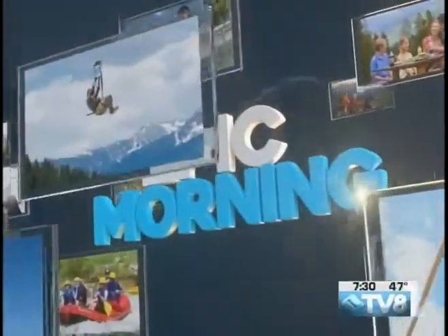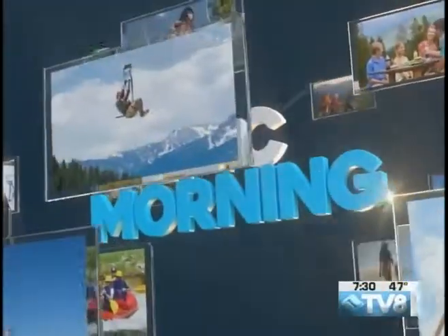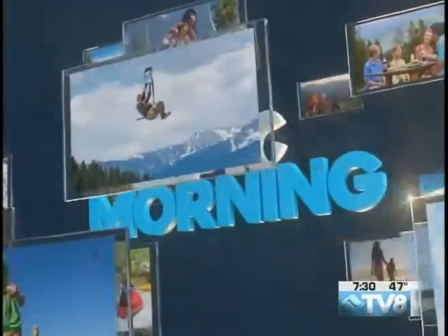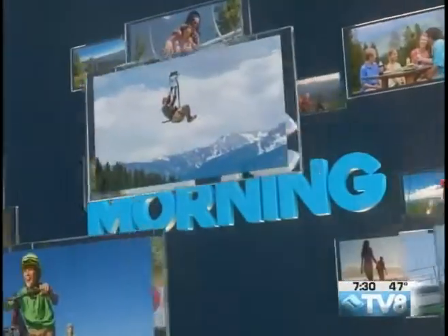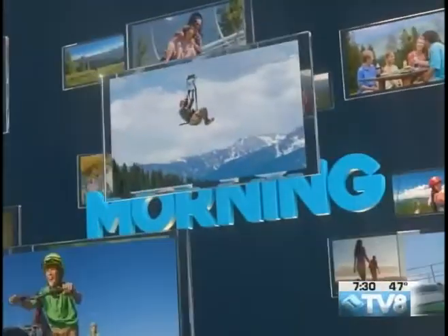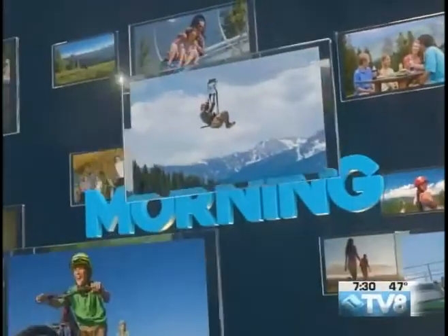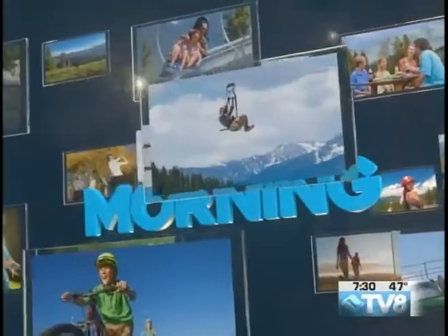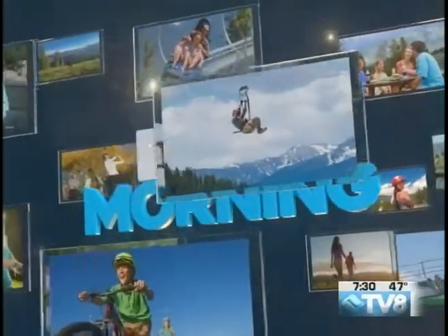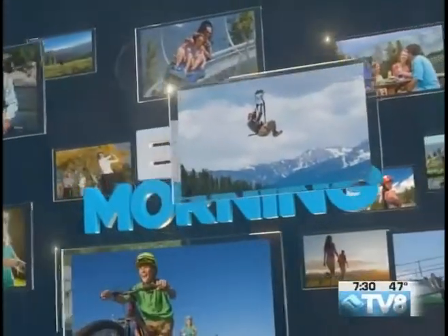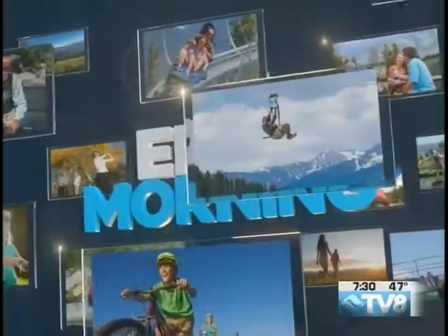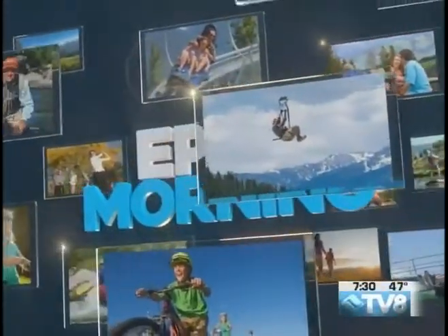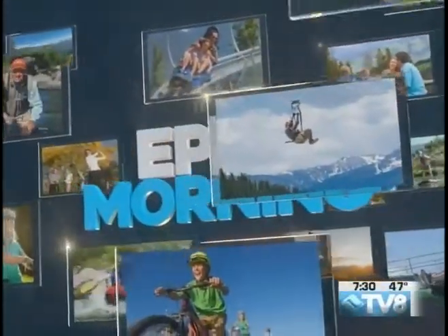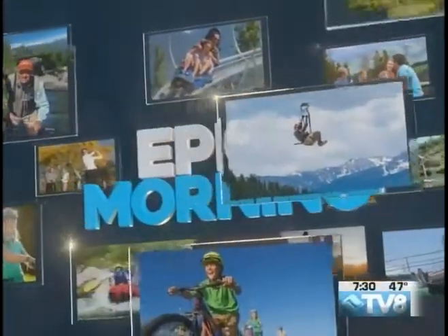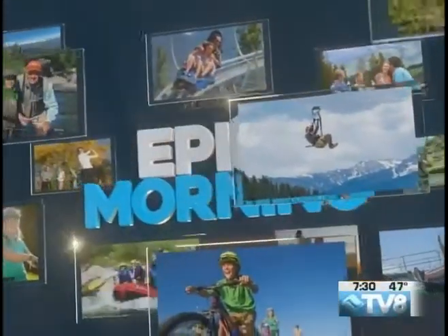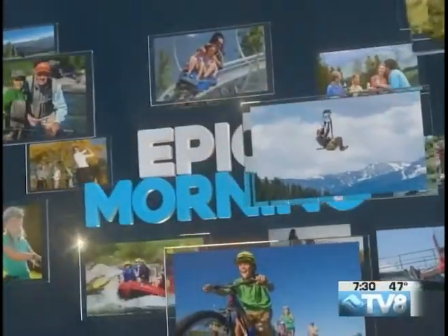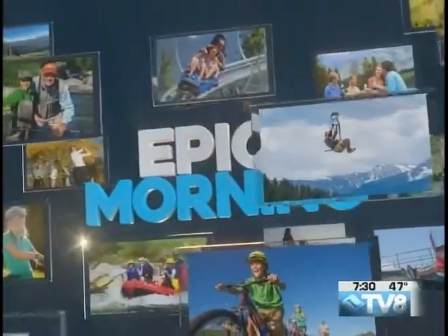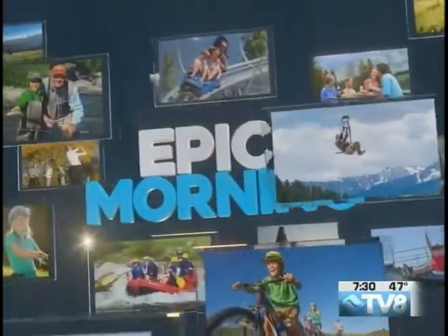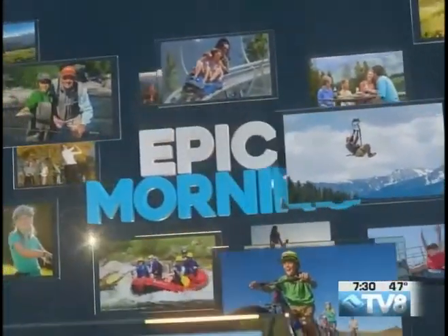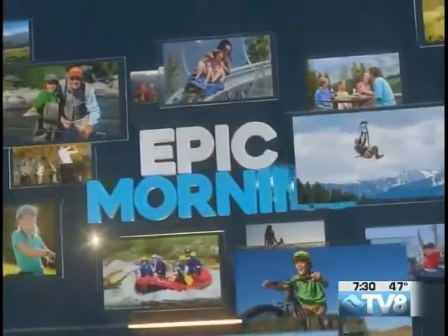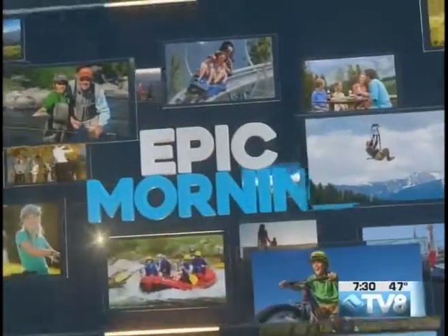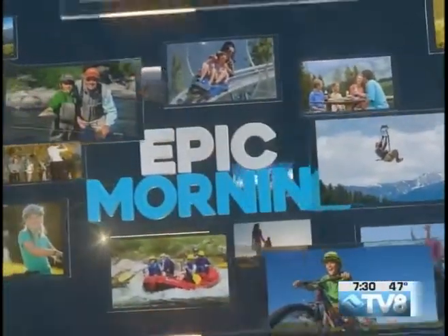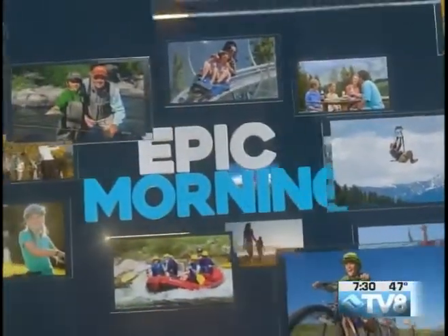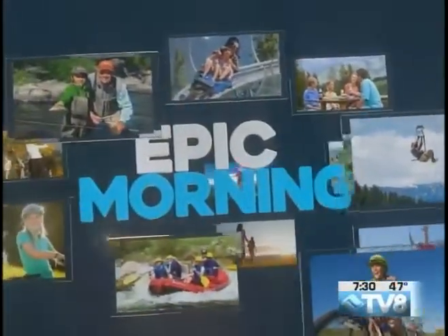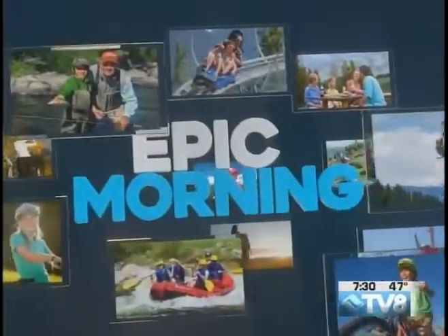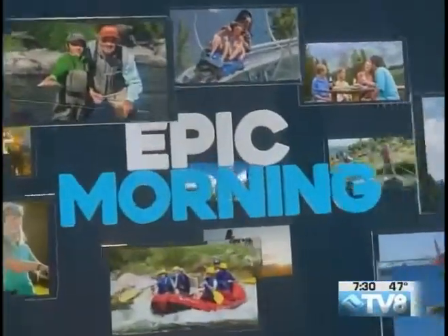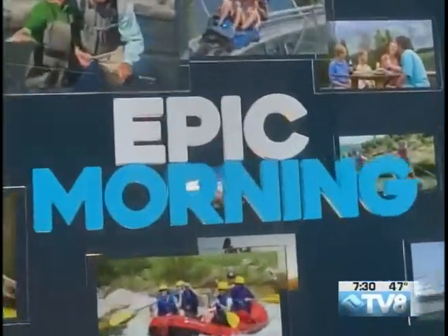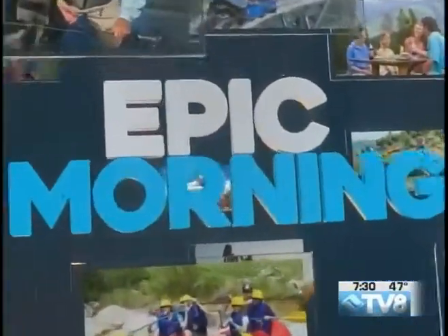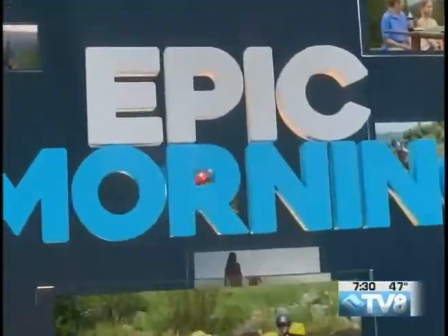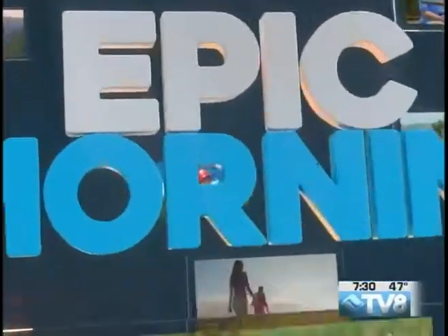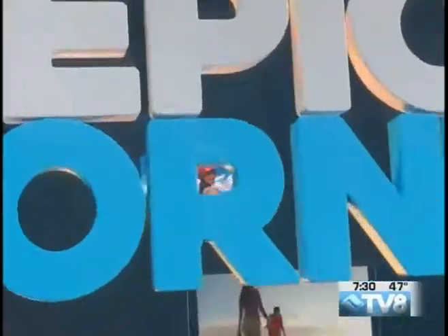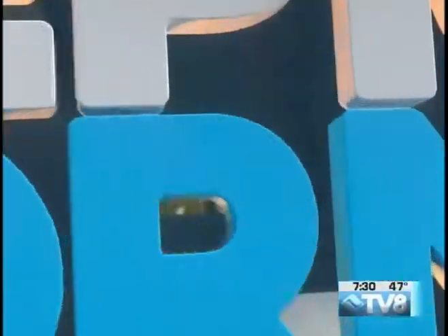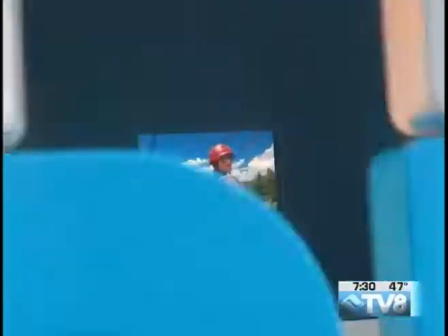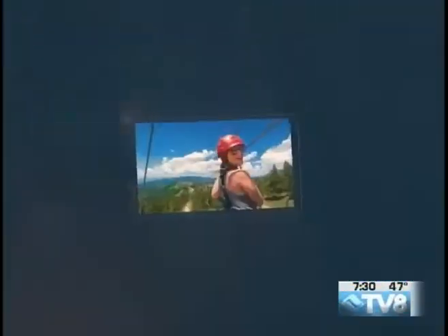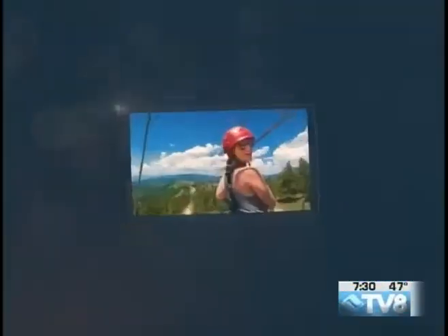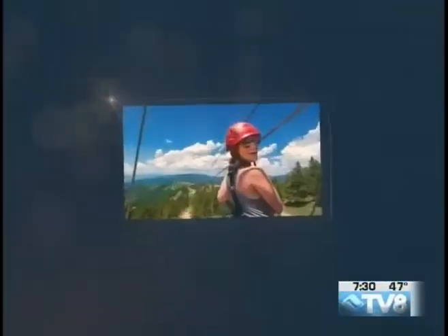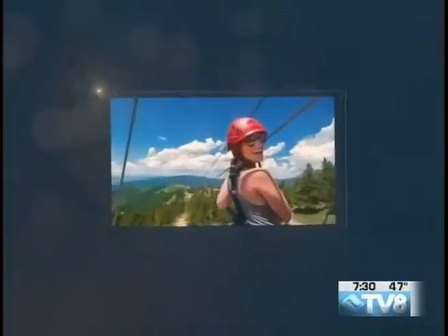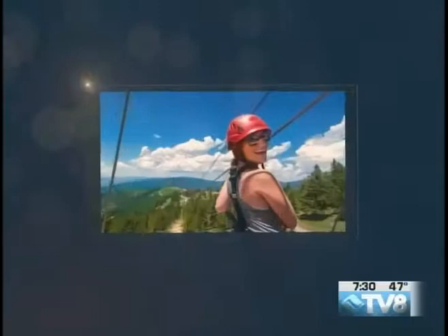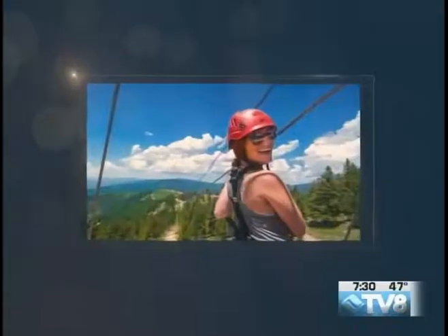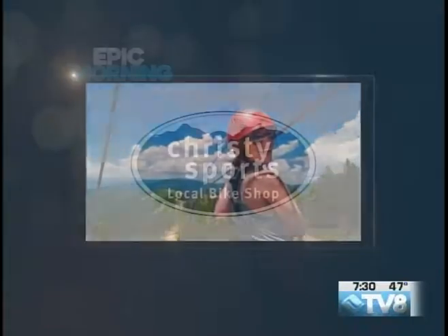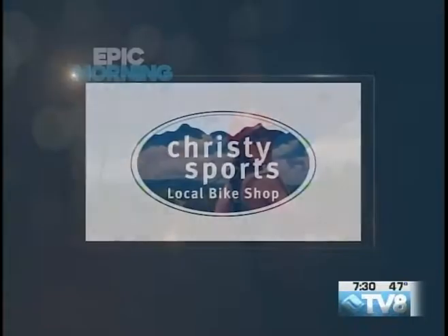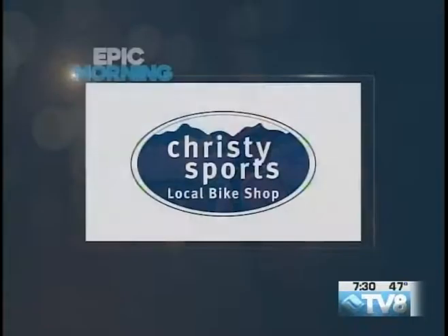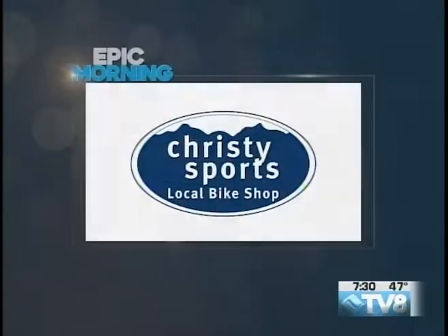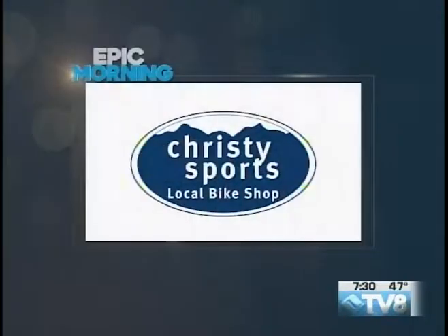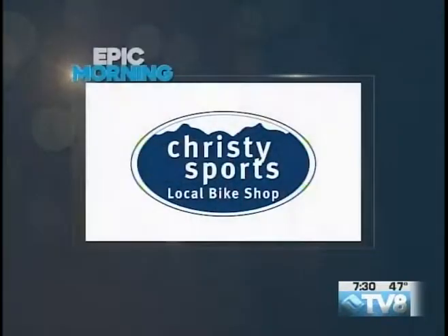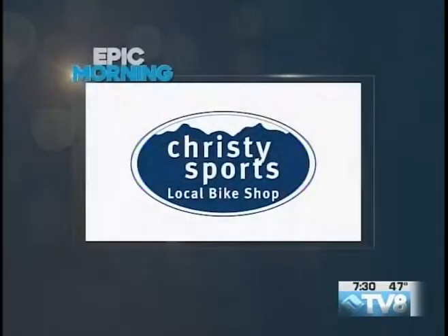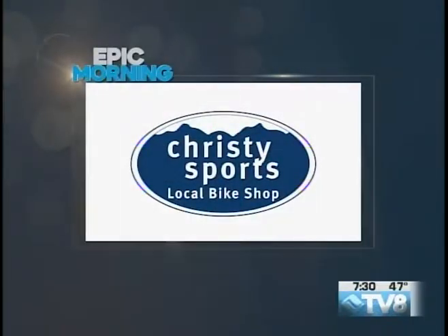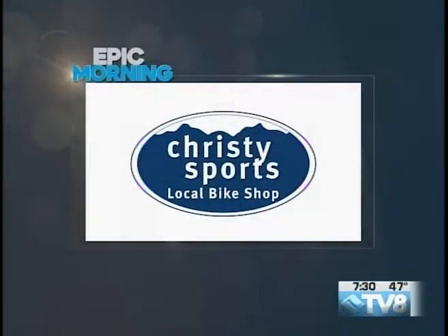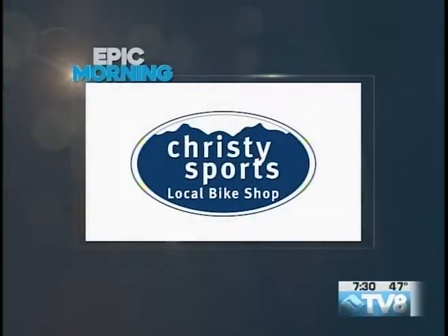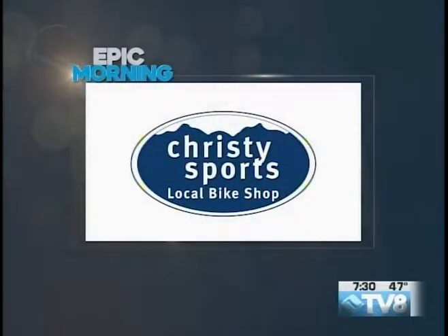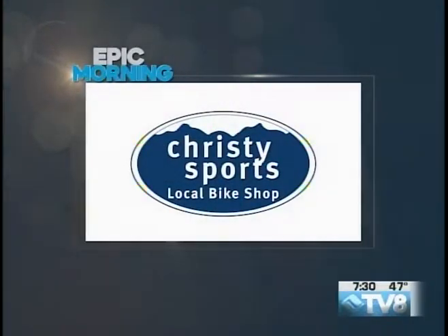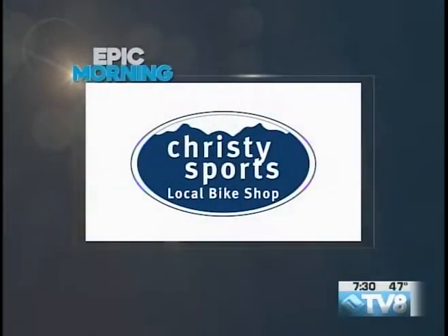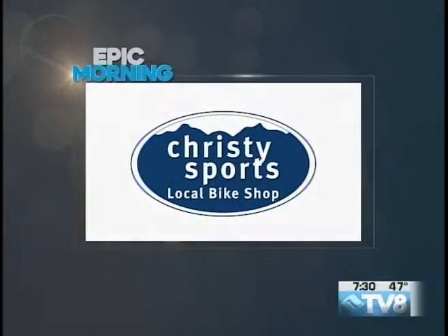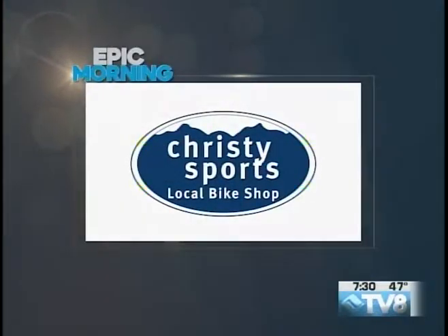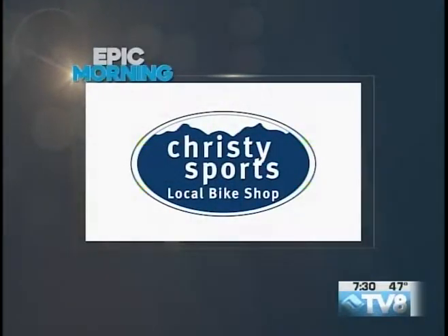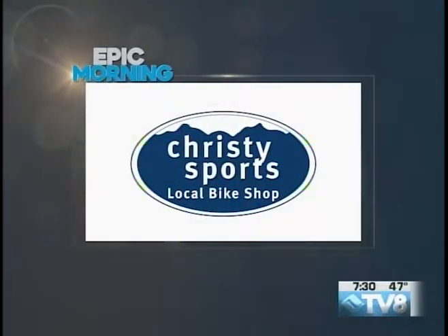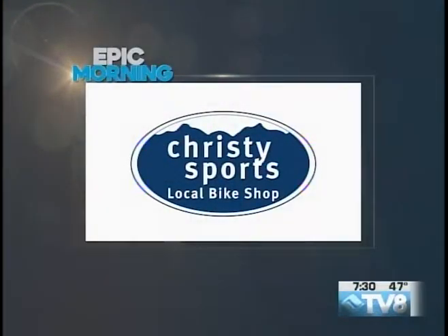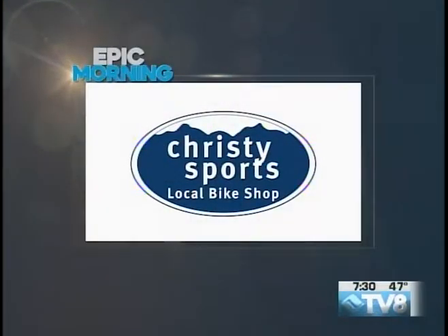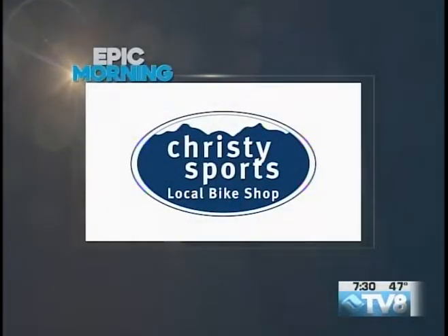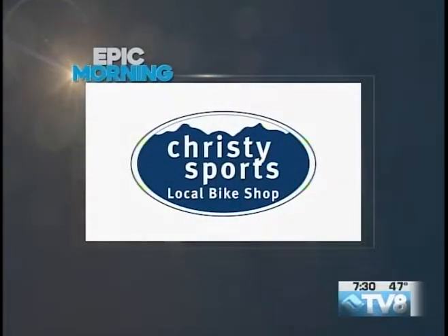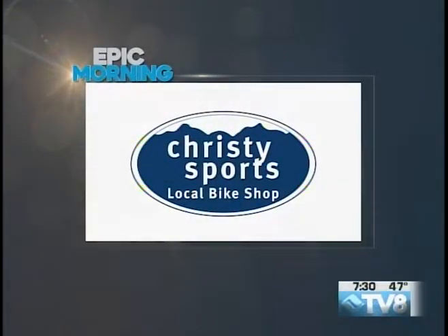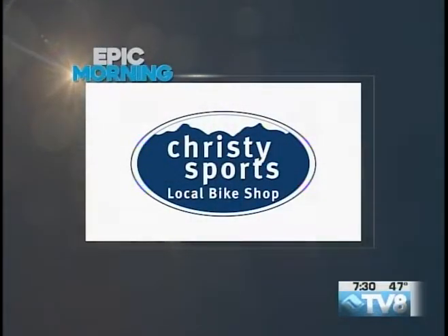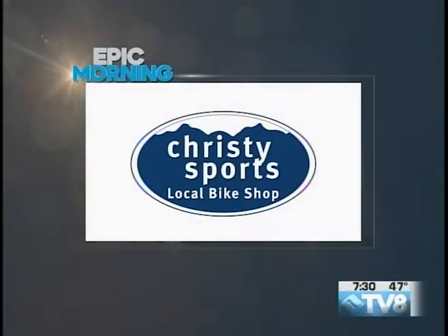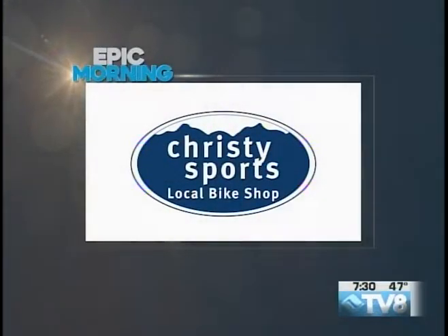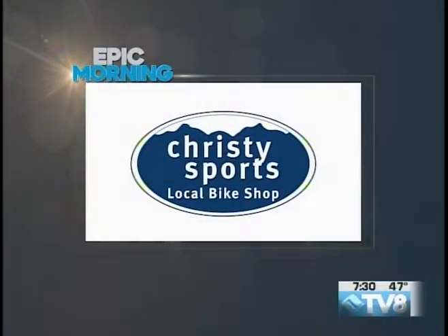Epic Morning is brought to you by Christie Sports Local Bike Shop, with the Valley's newest full-service bike shop in Westvale and rental bikes available in Vail Village.